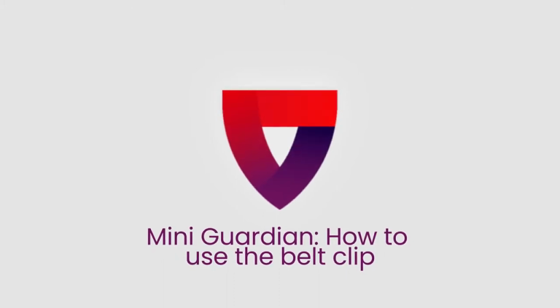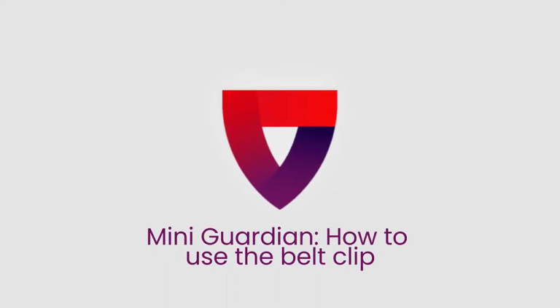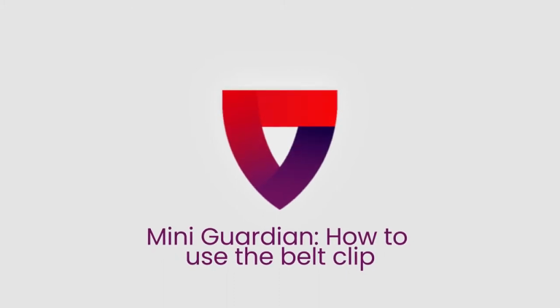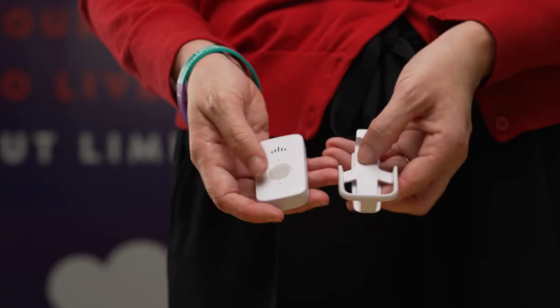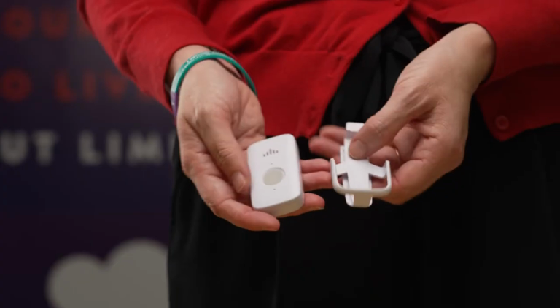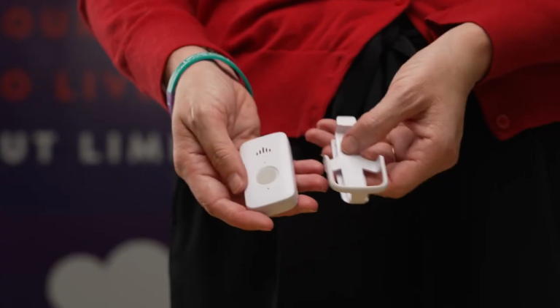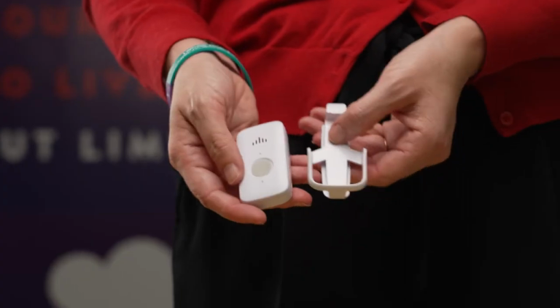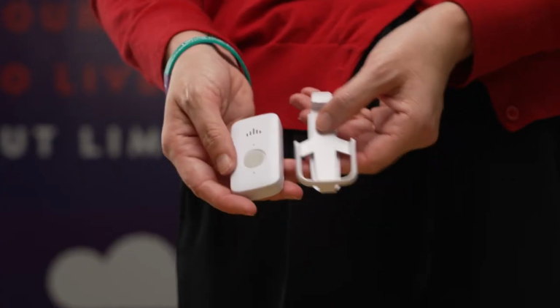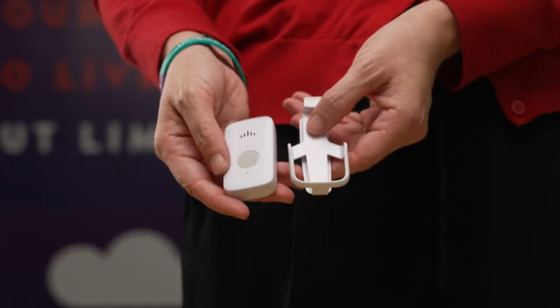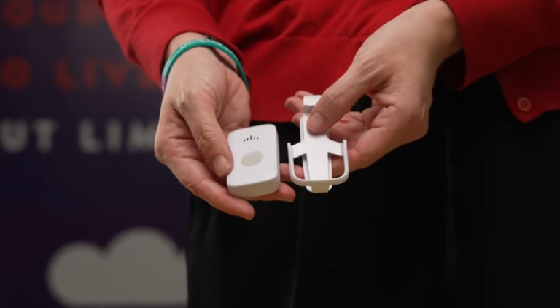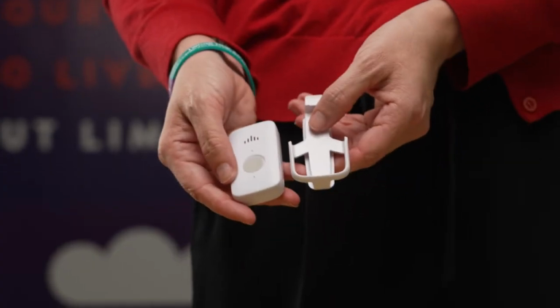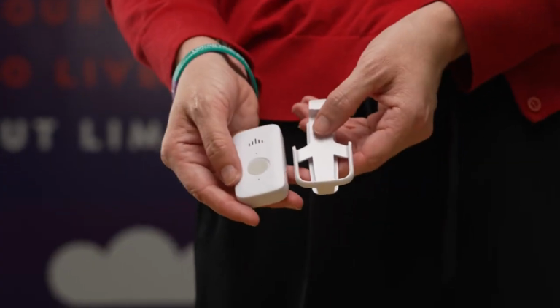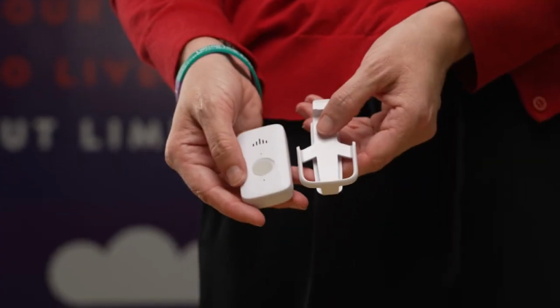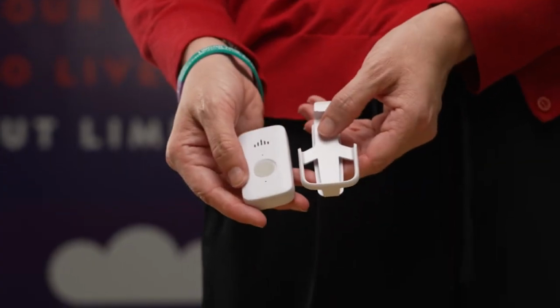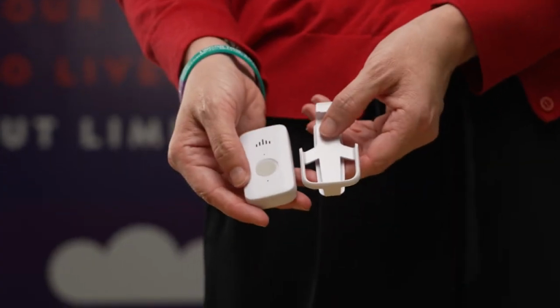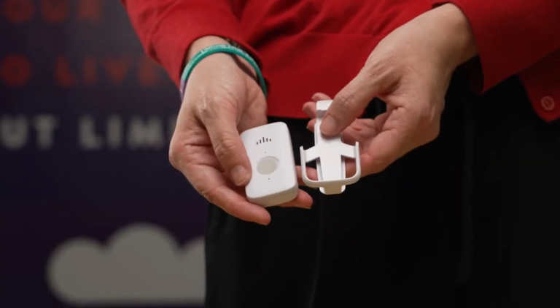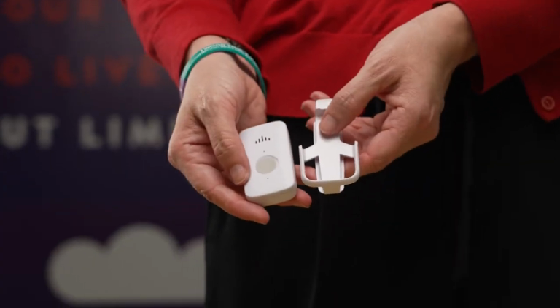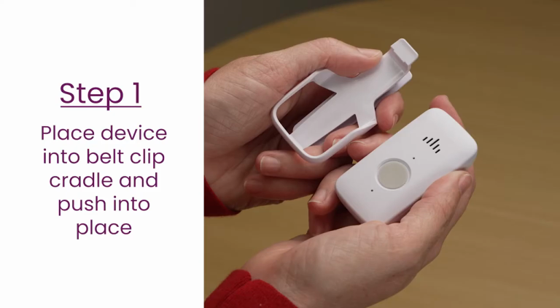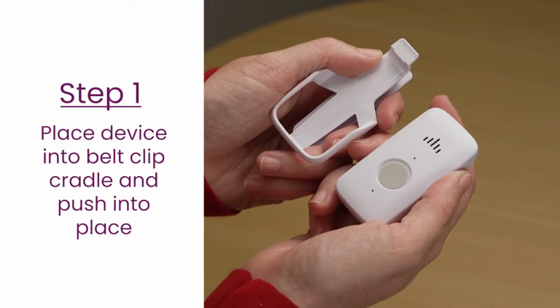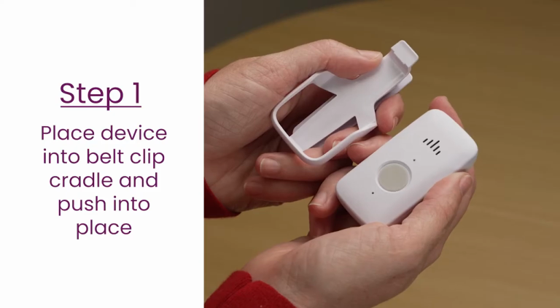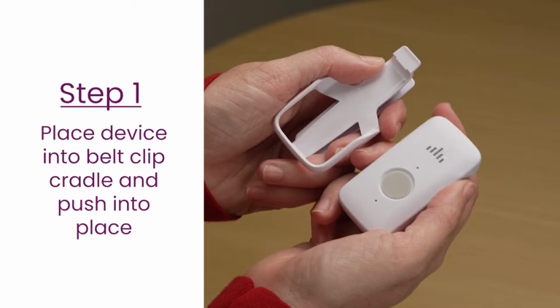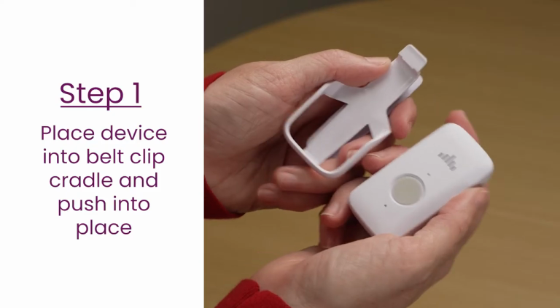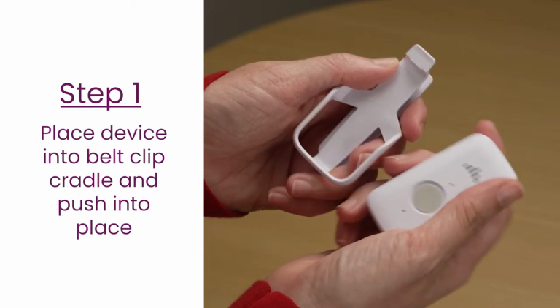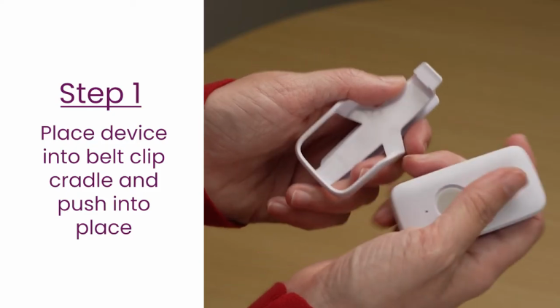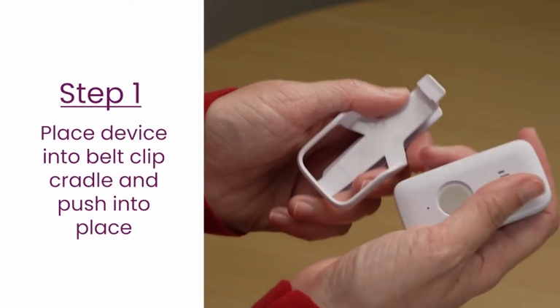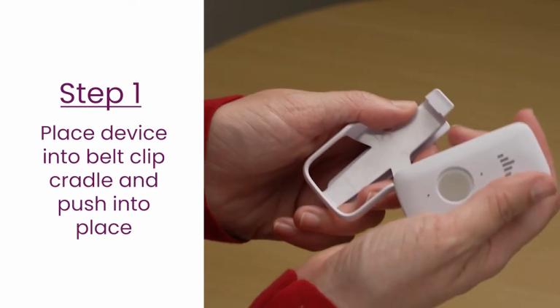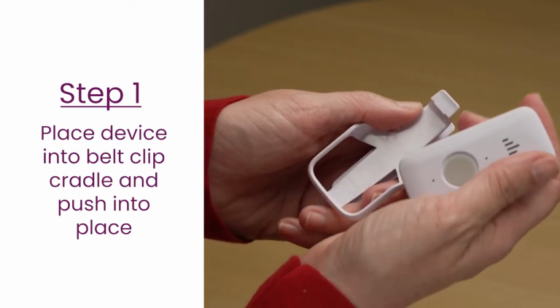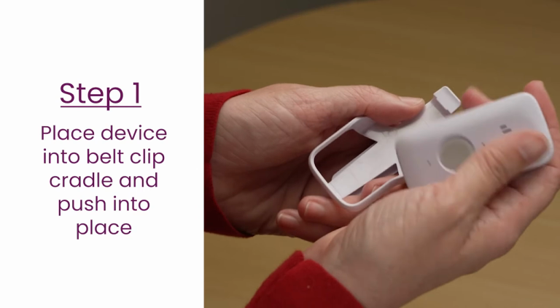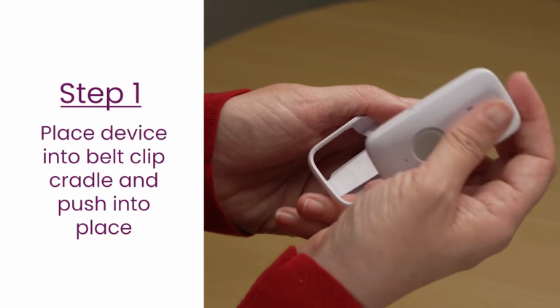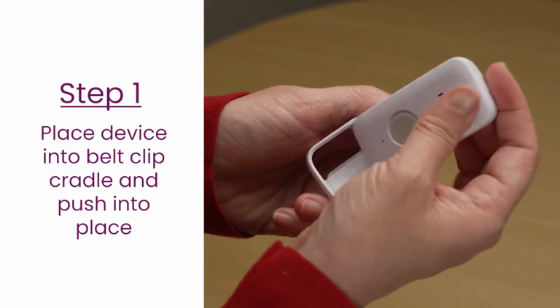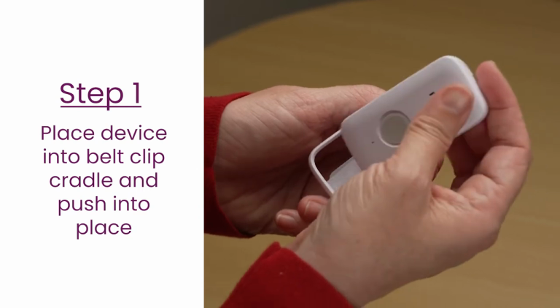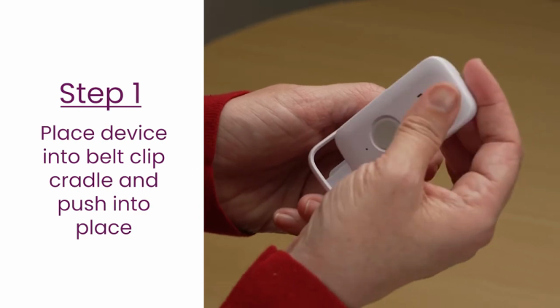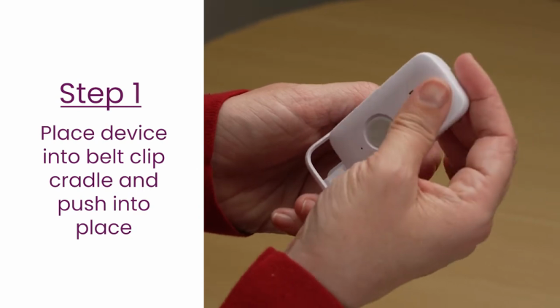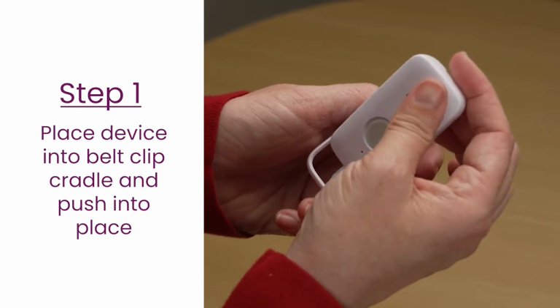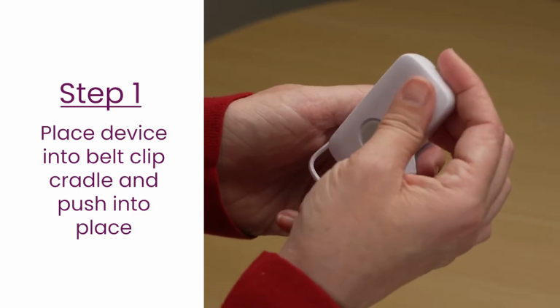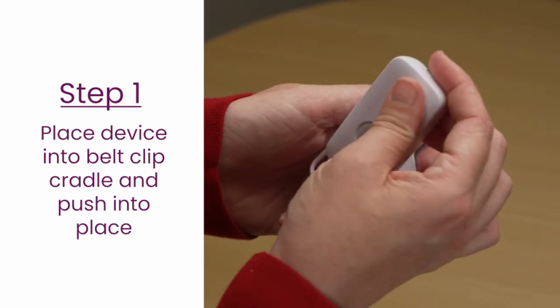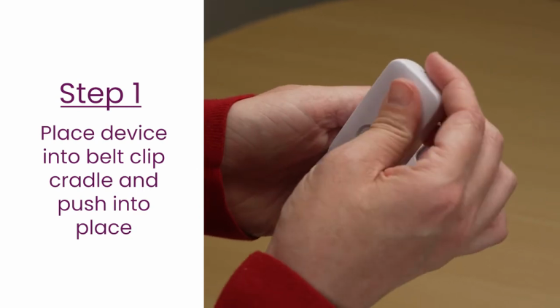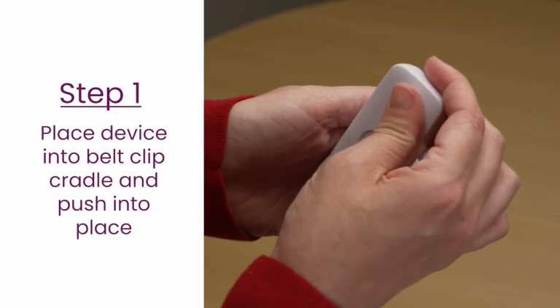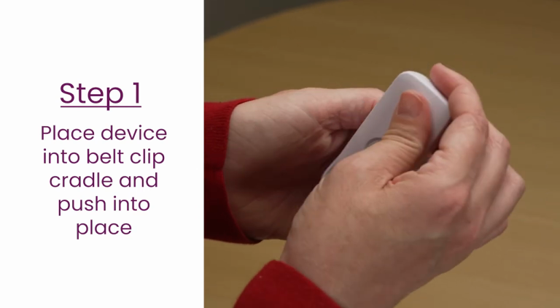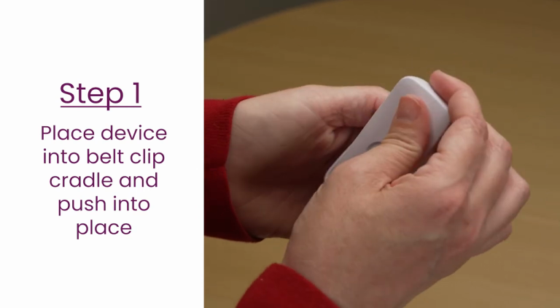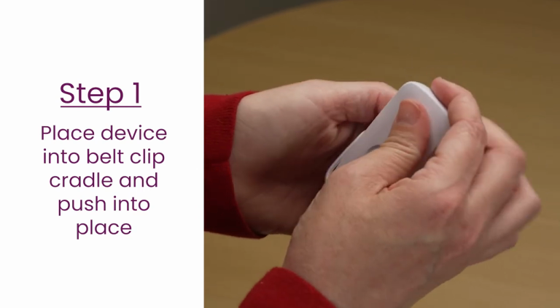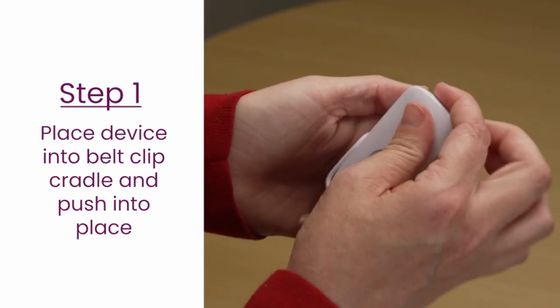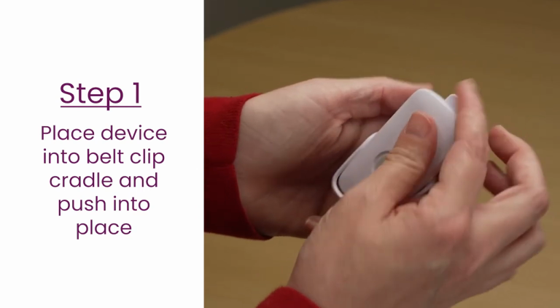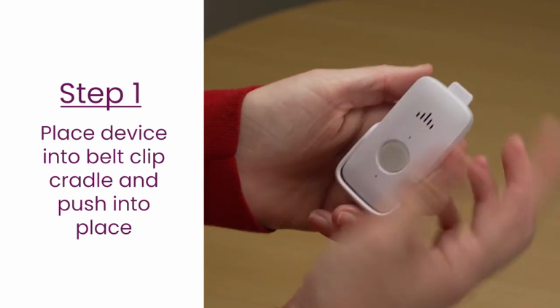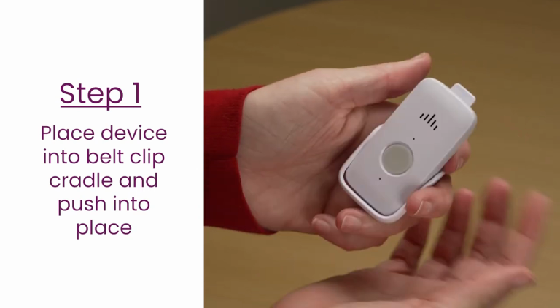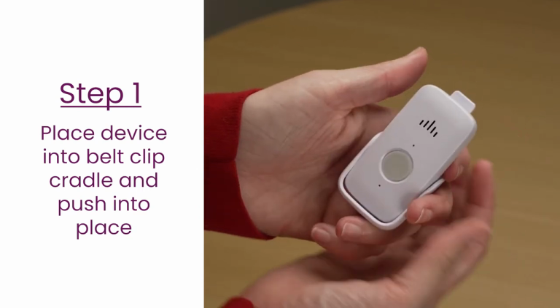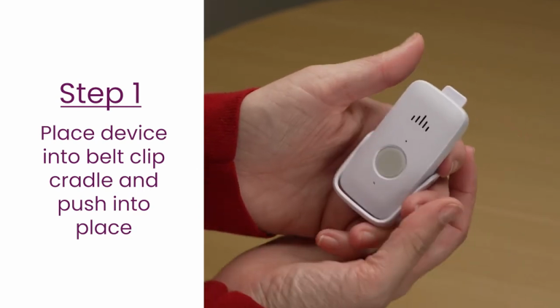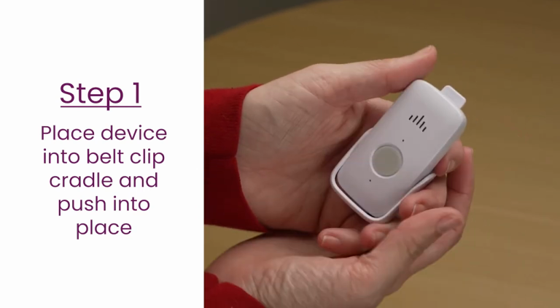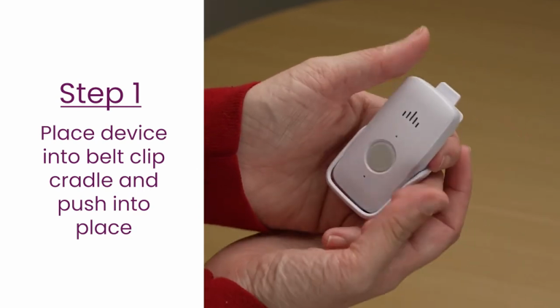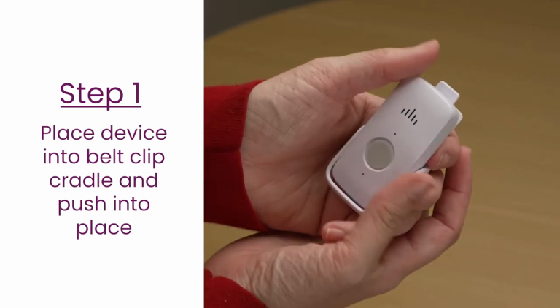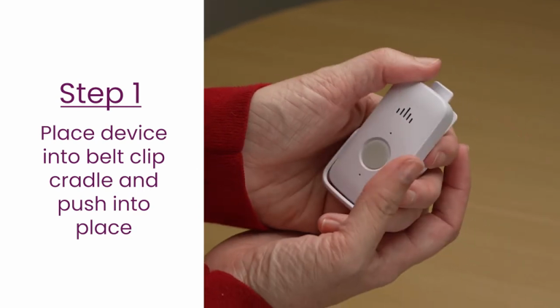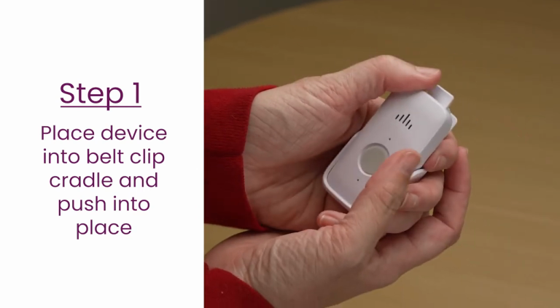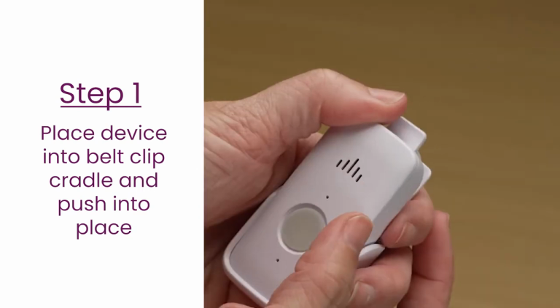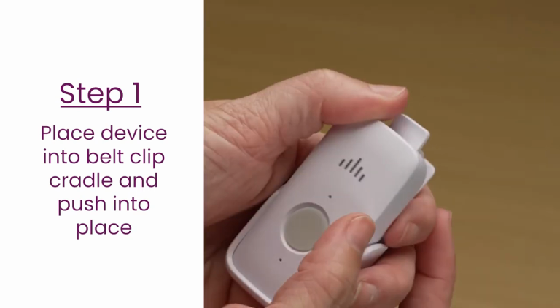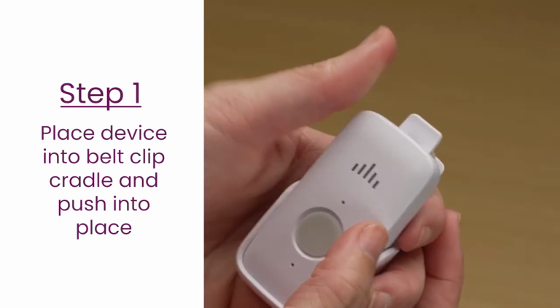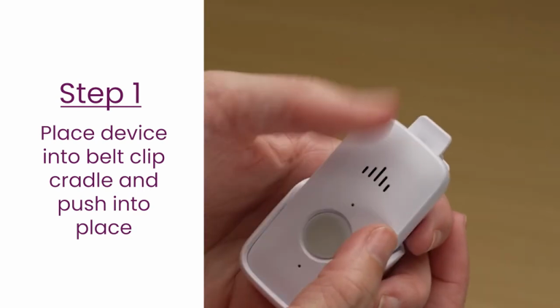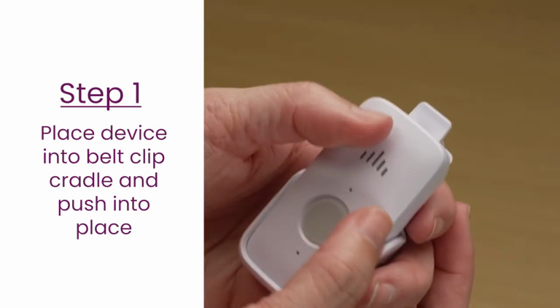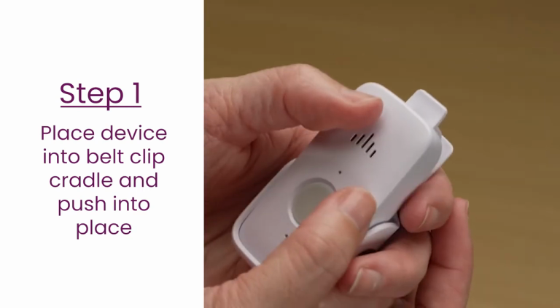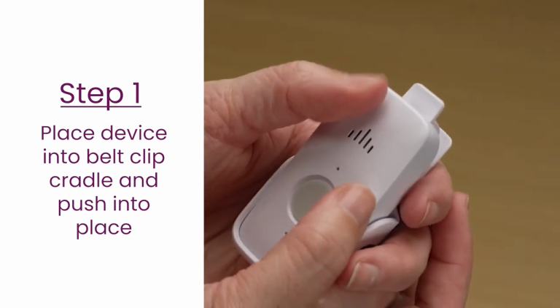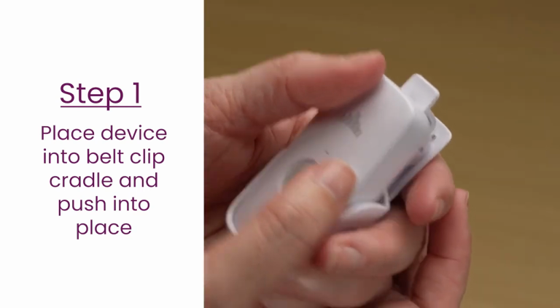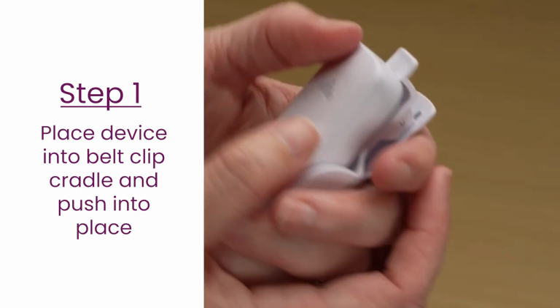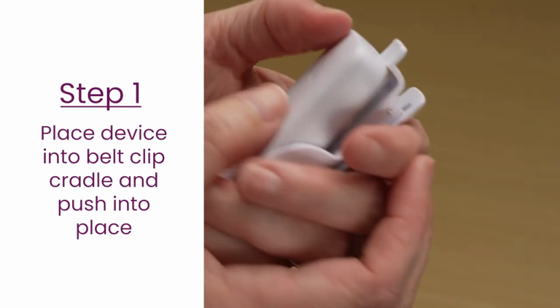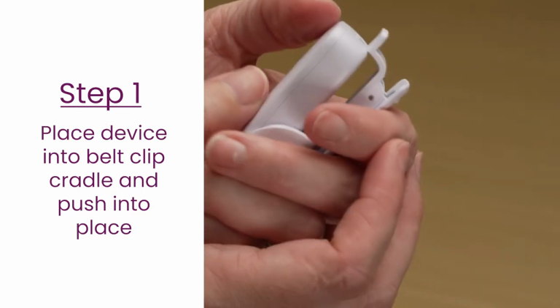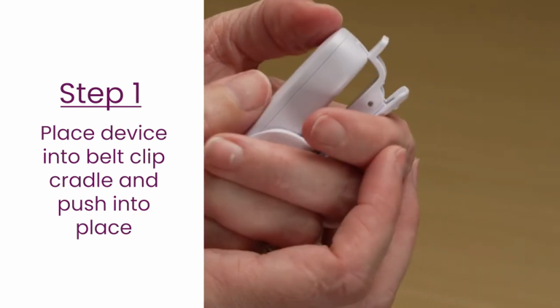With the belt clip in one hand, place the device into the belt clip cradle and push until you hear the device click into place.